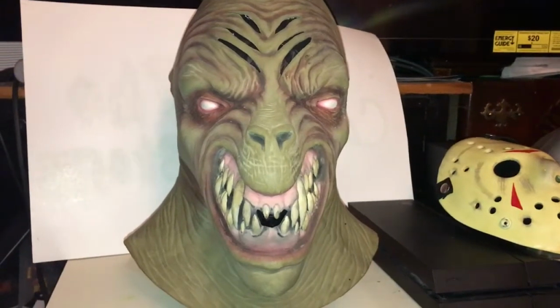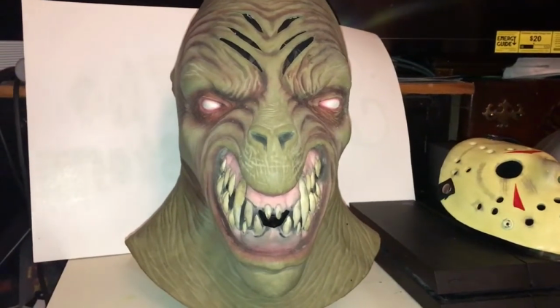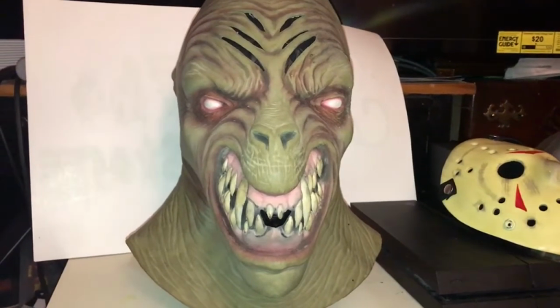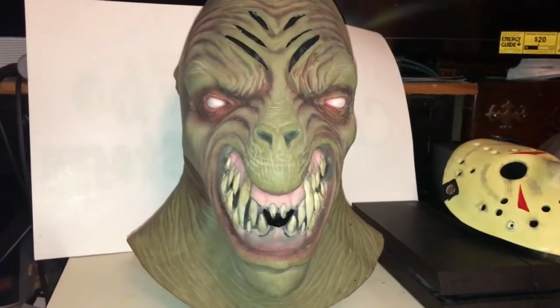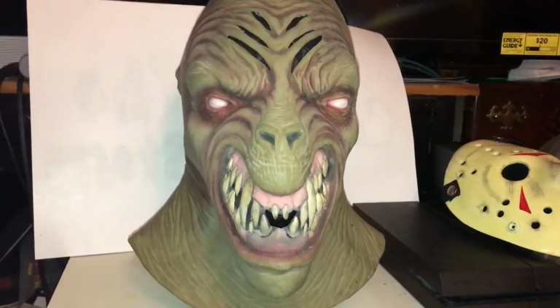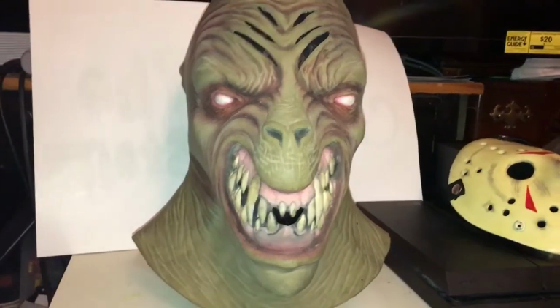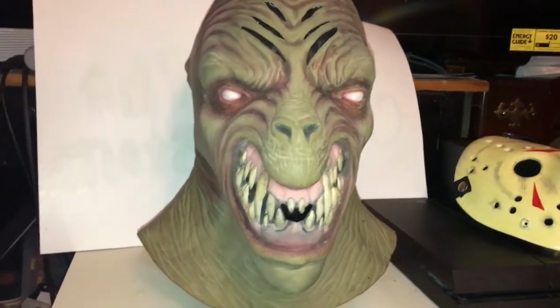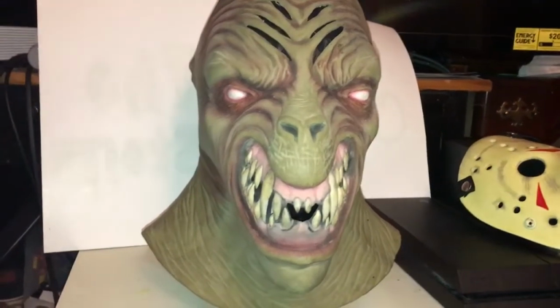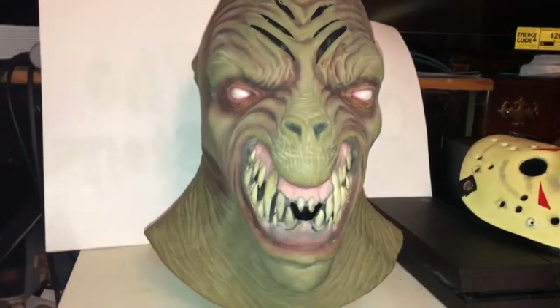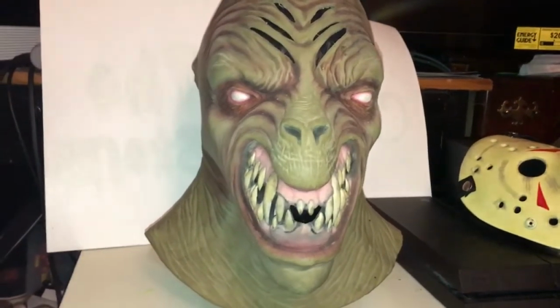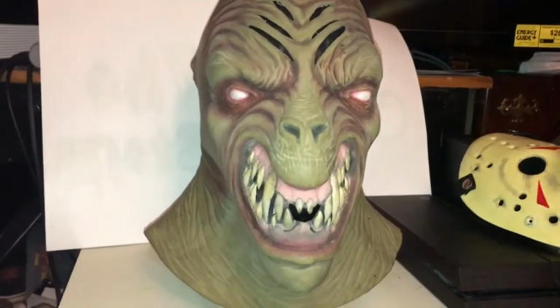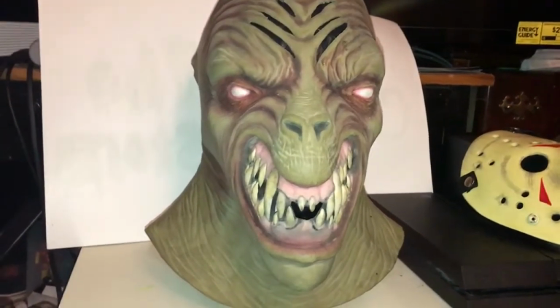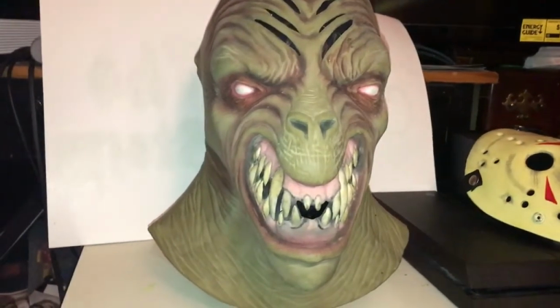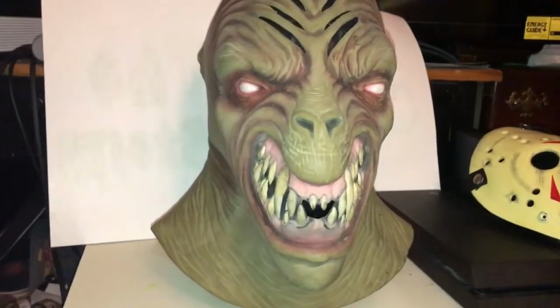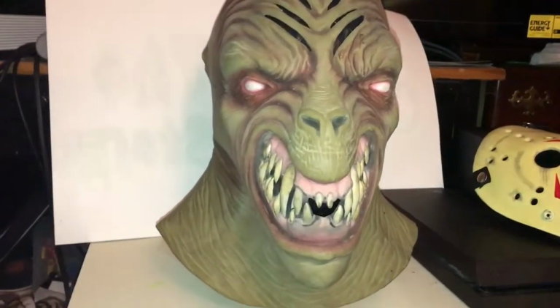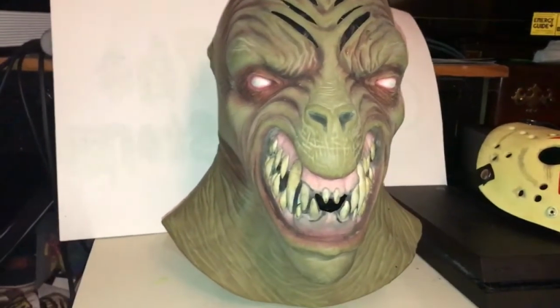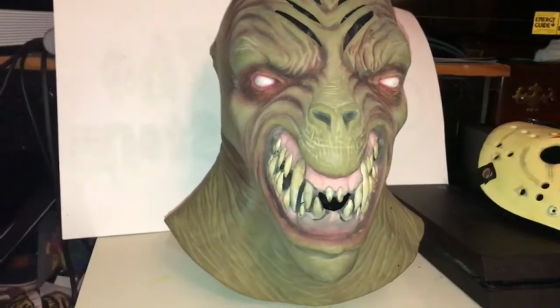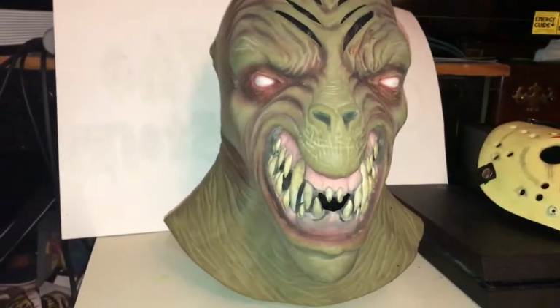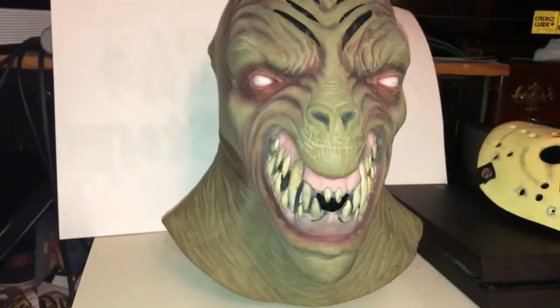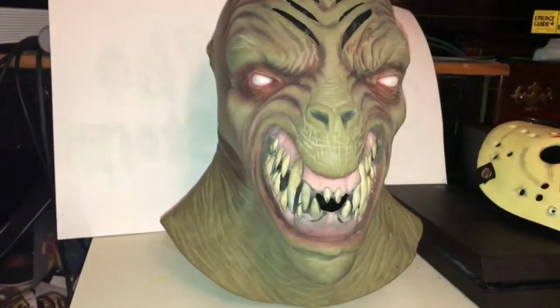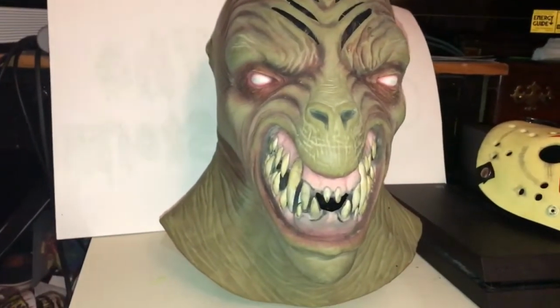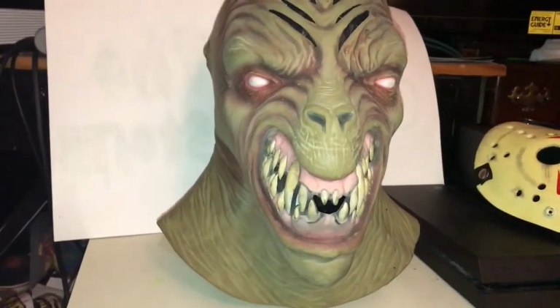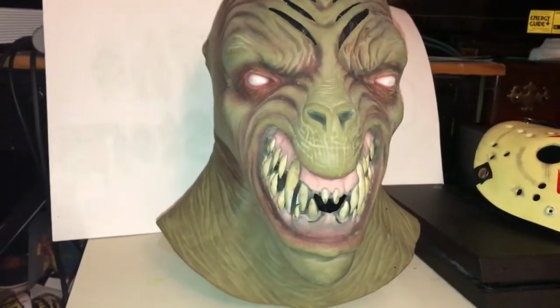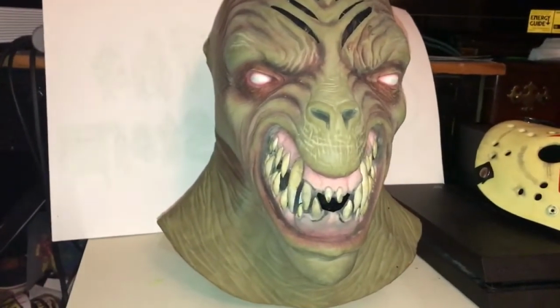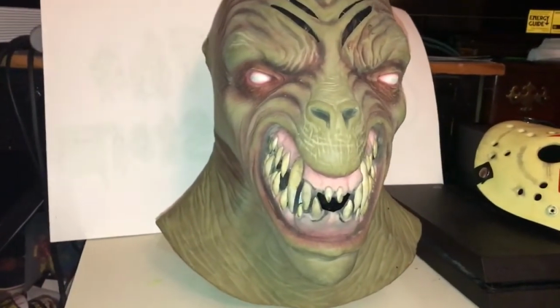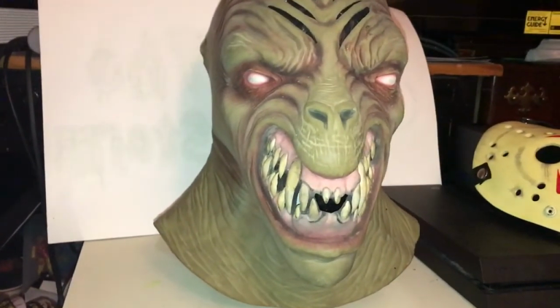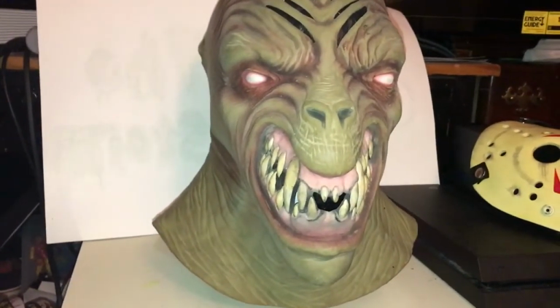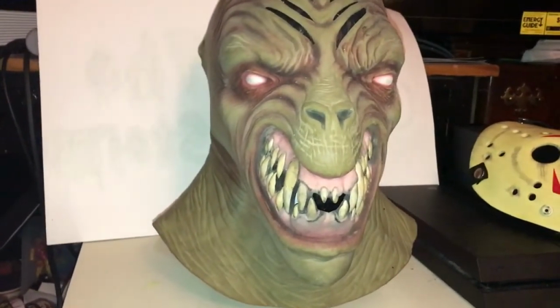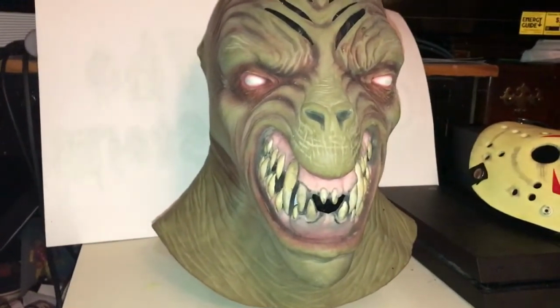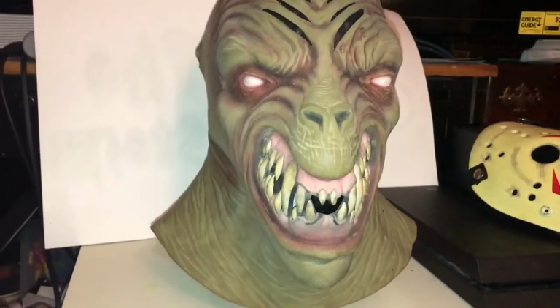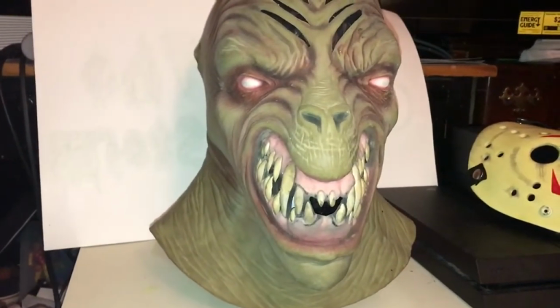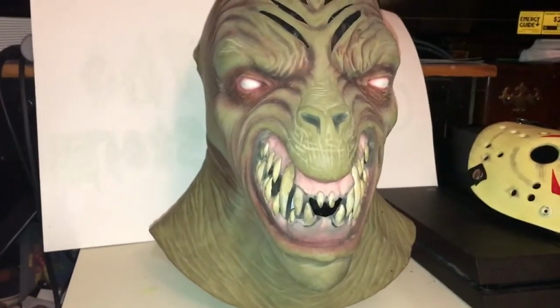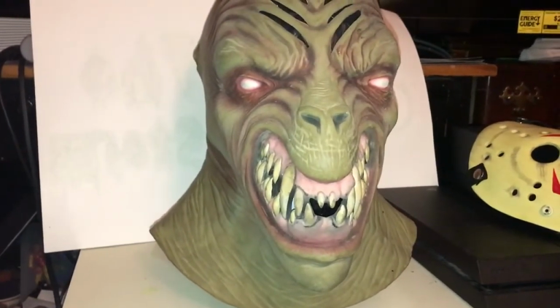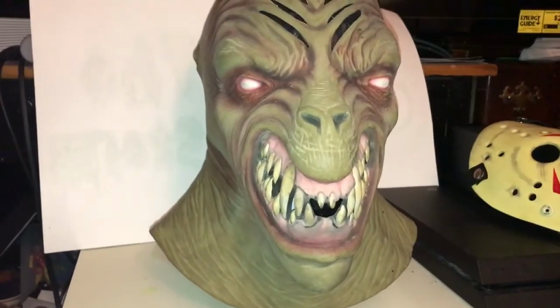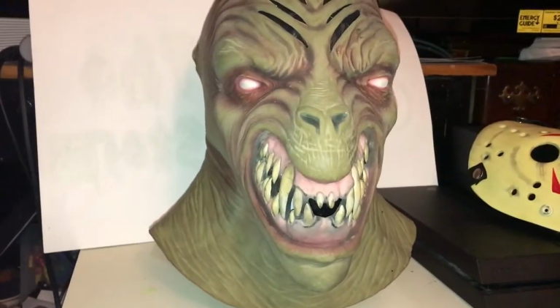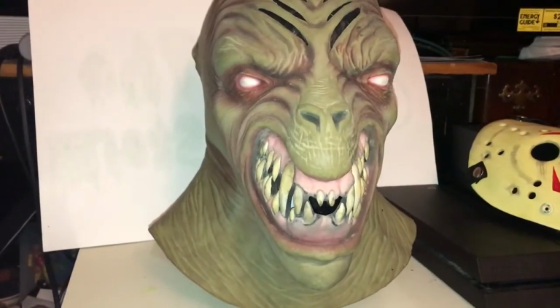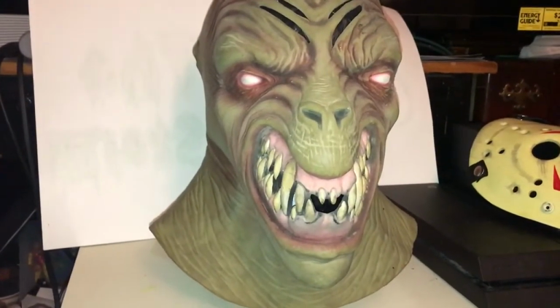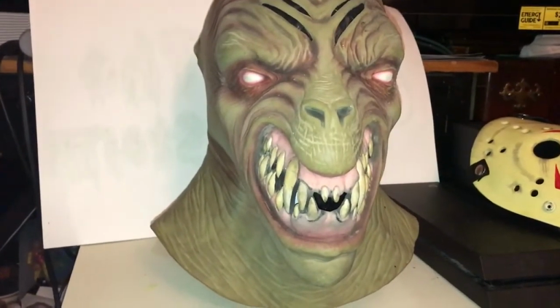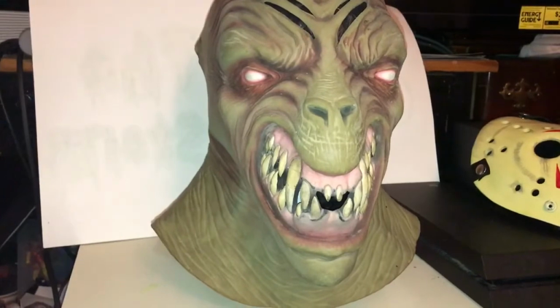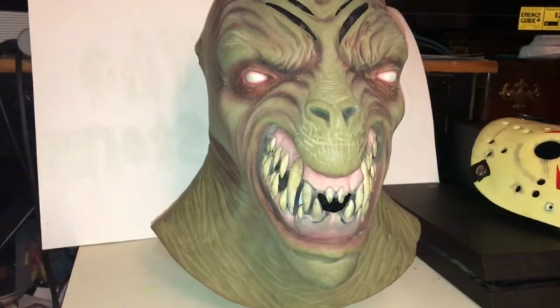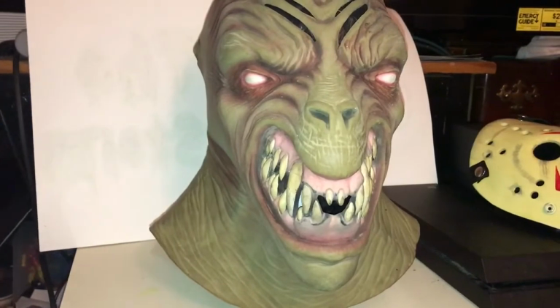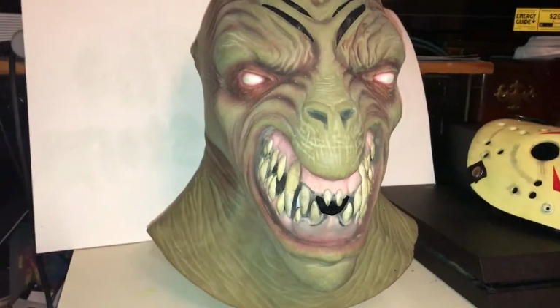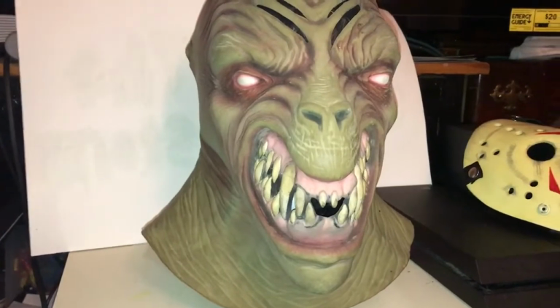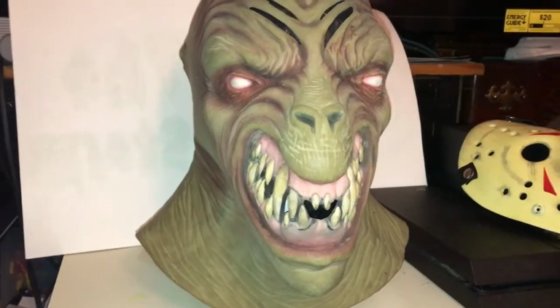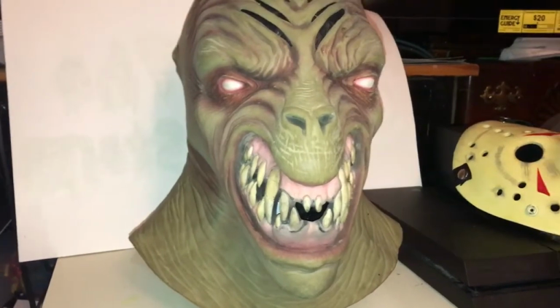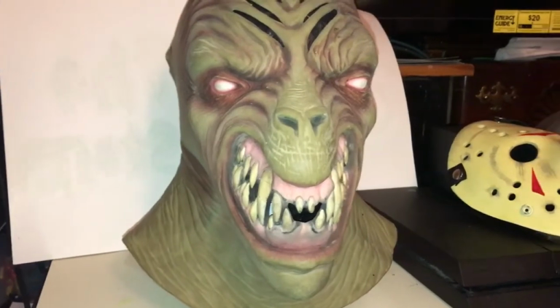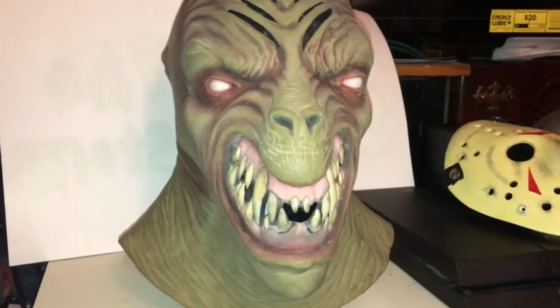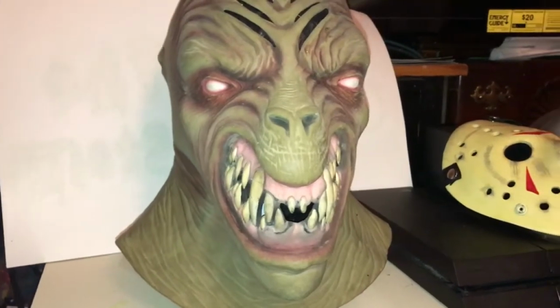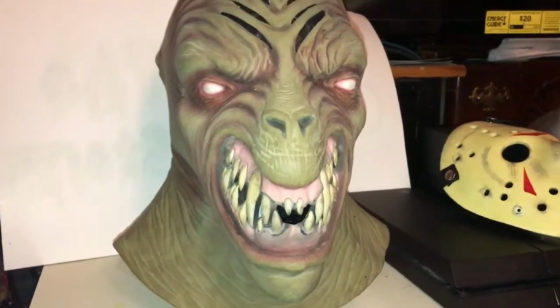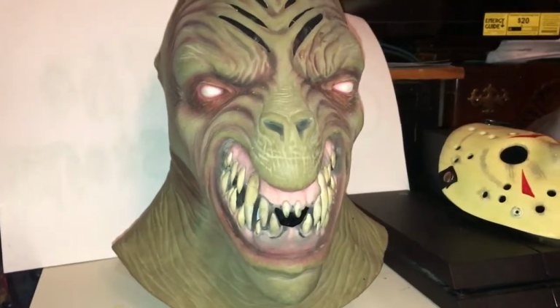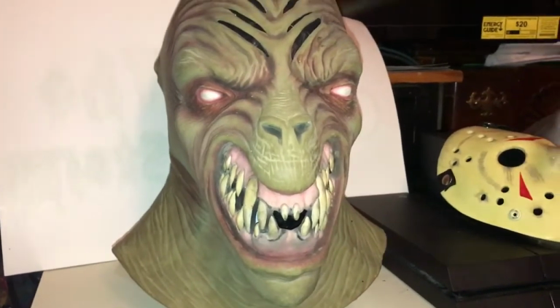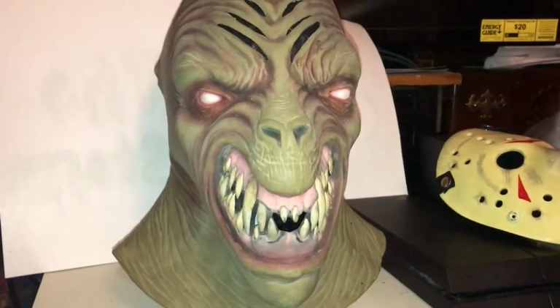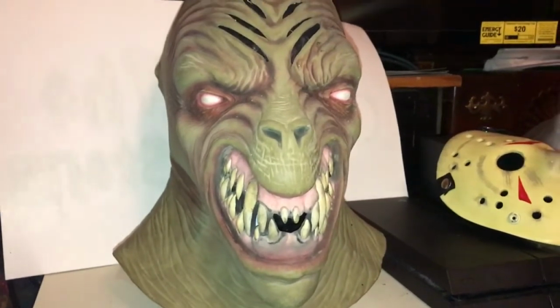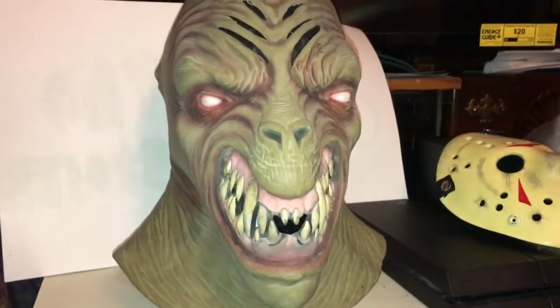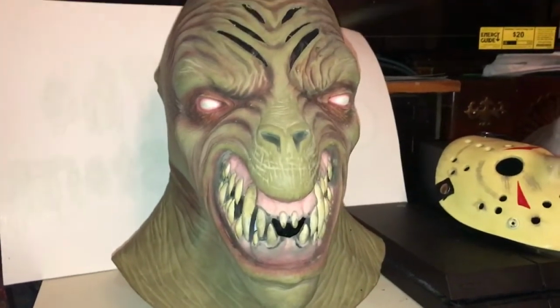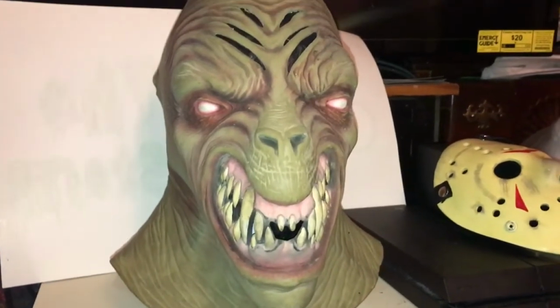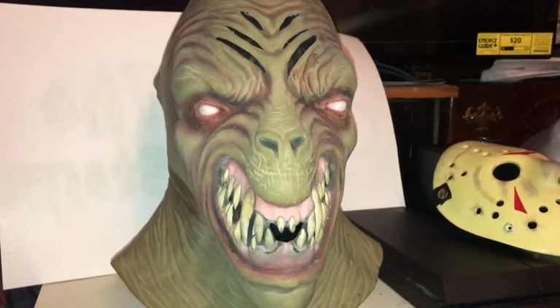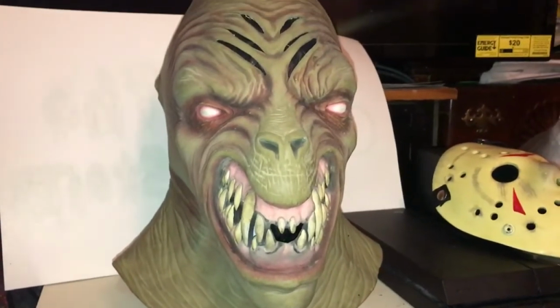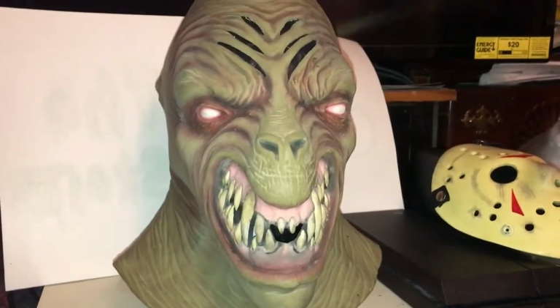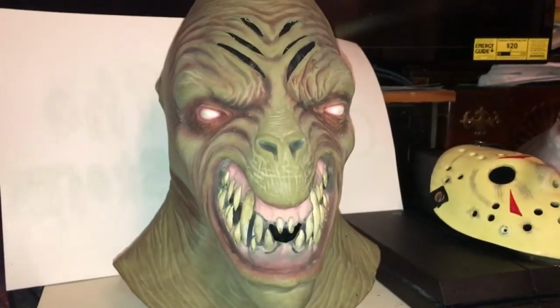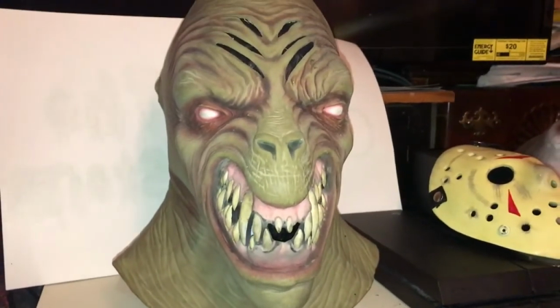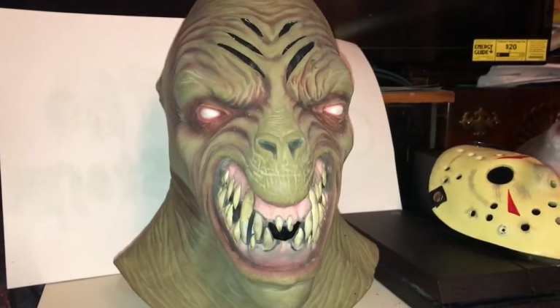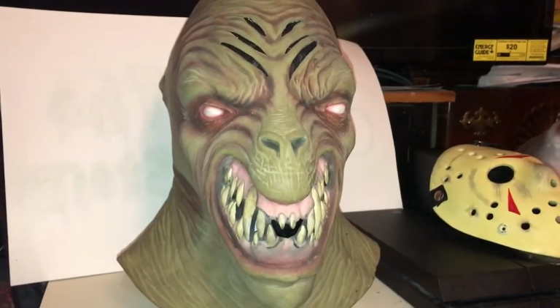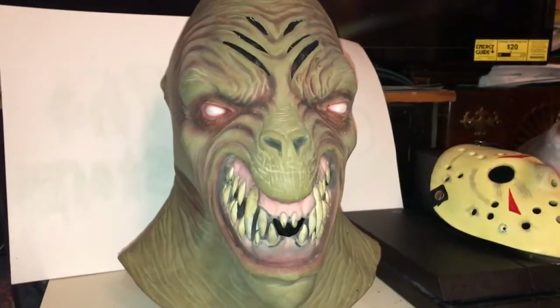How's it going YouTube, Maskinac7 here and today I wanted to show you guys my Mangler mask by Dove Studios.